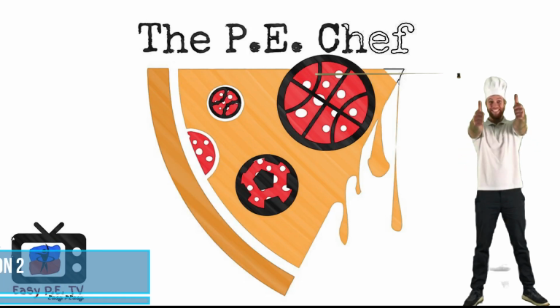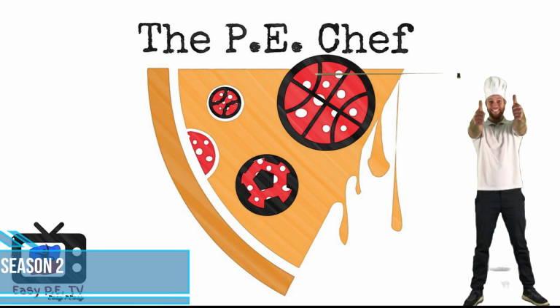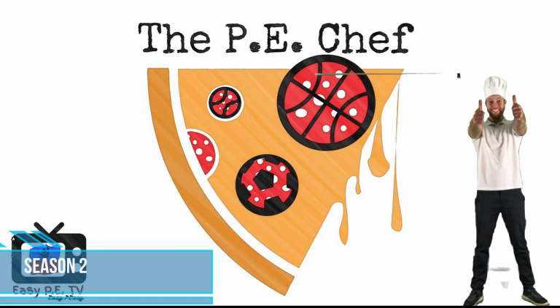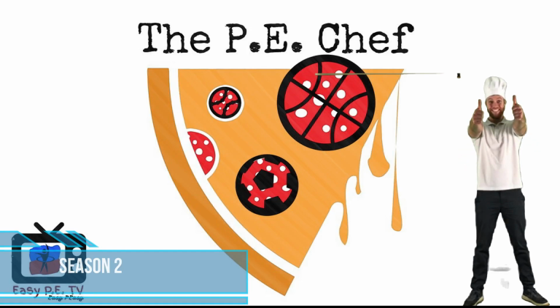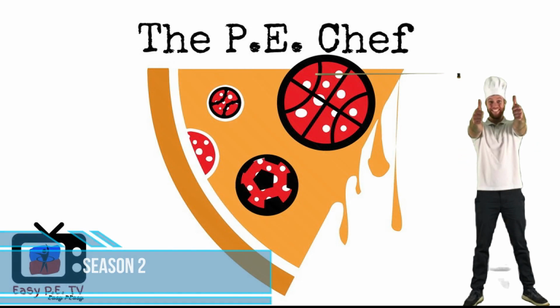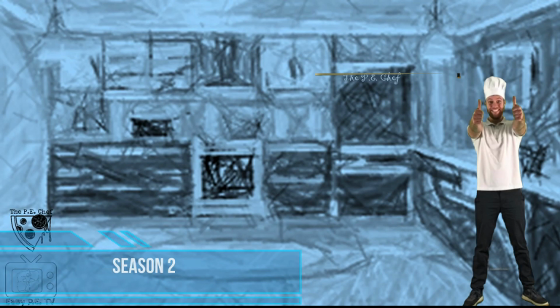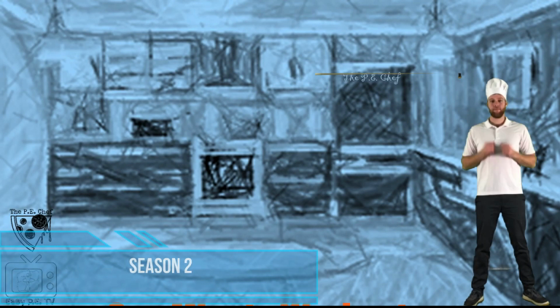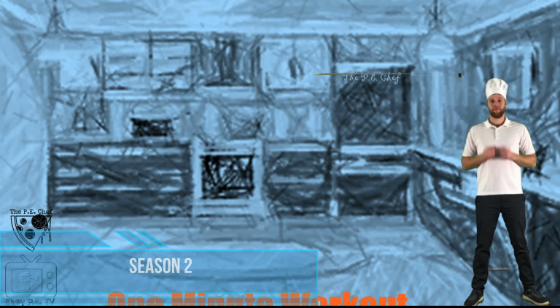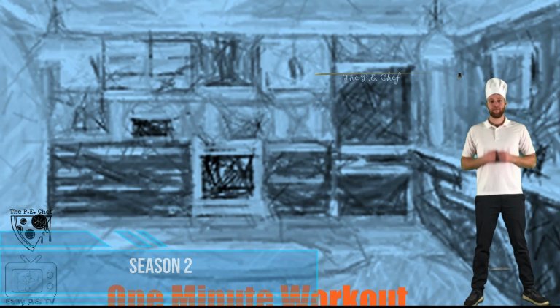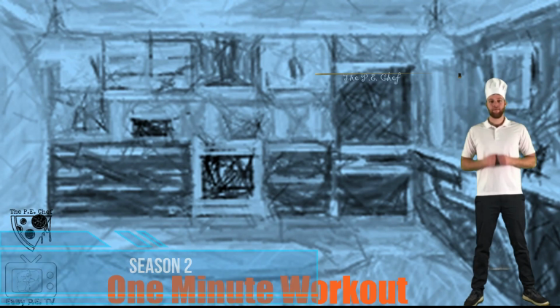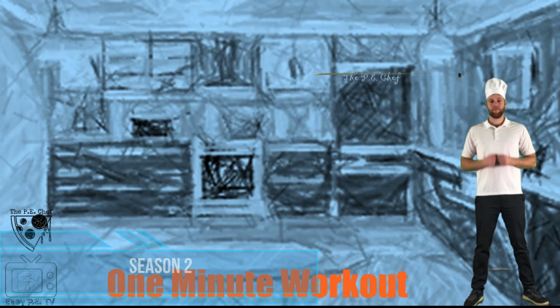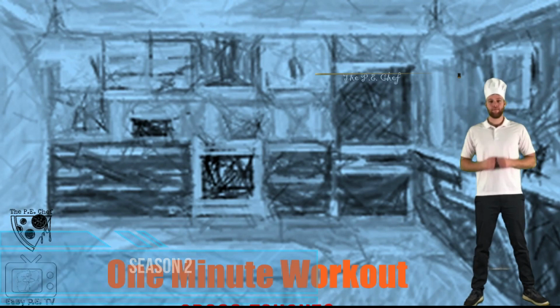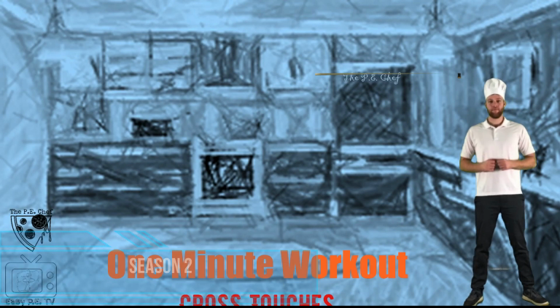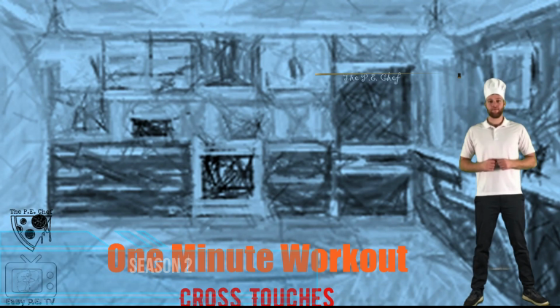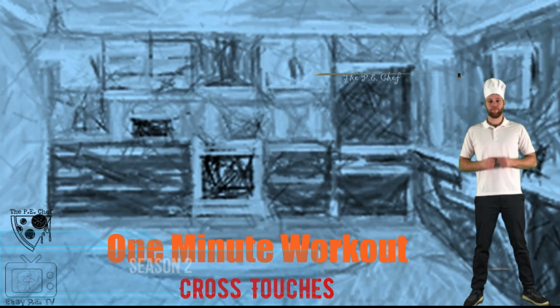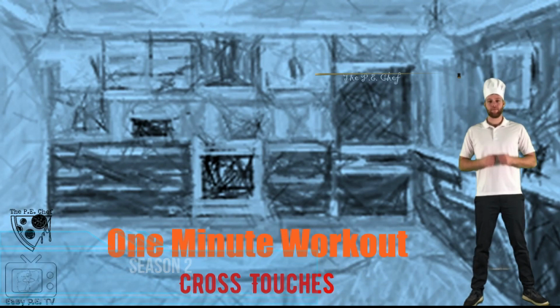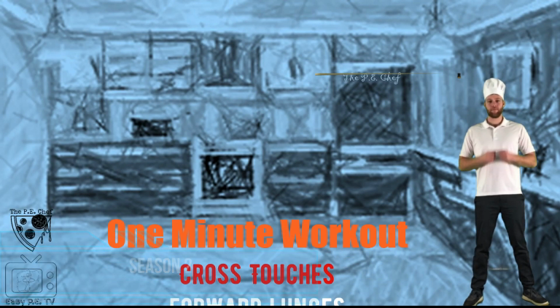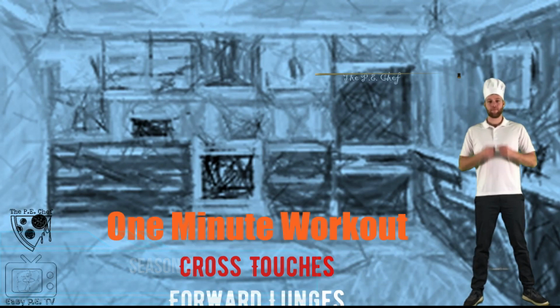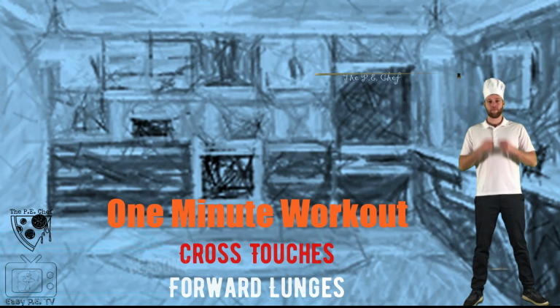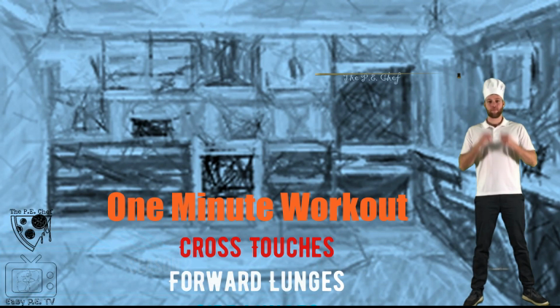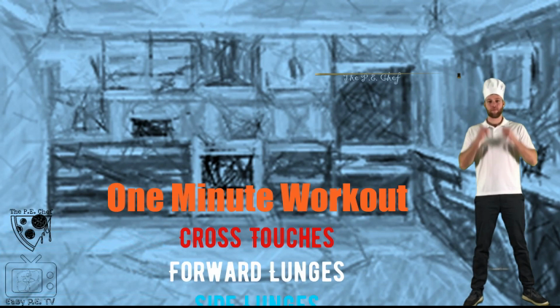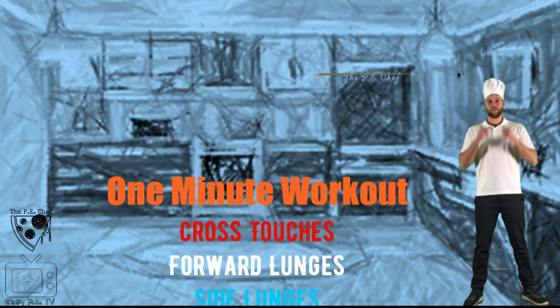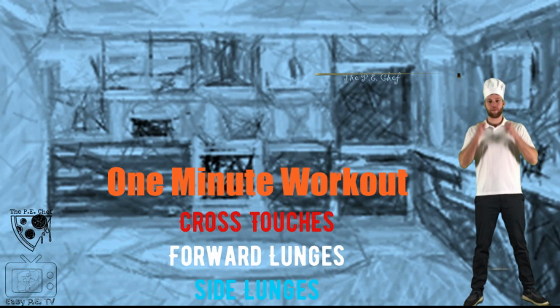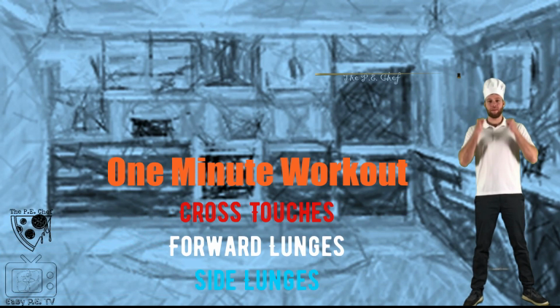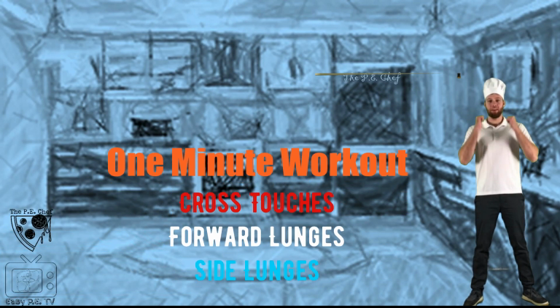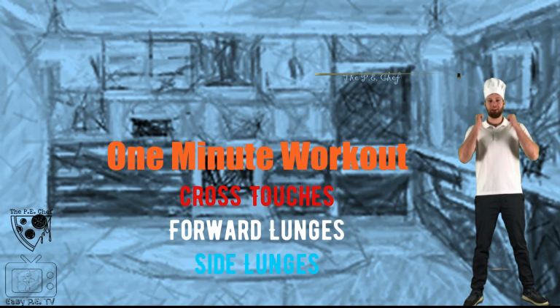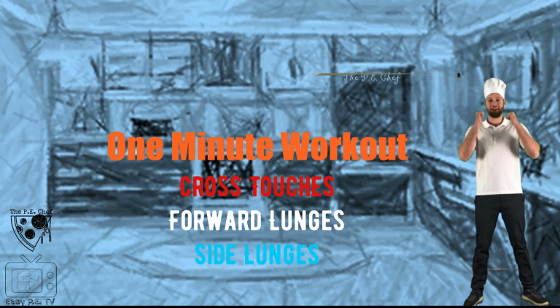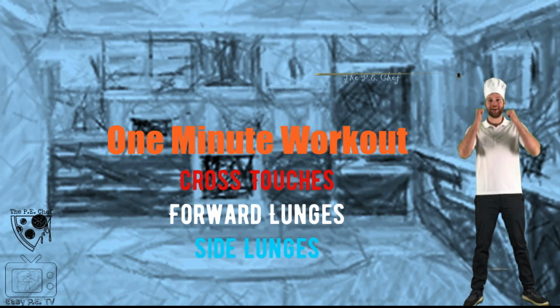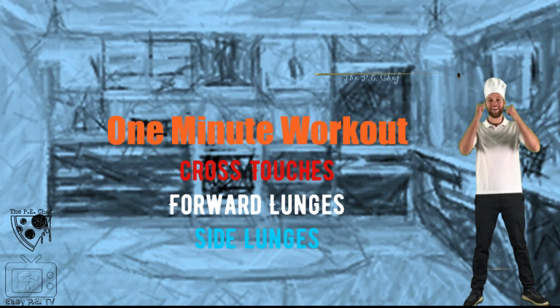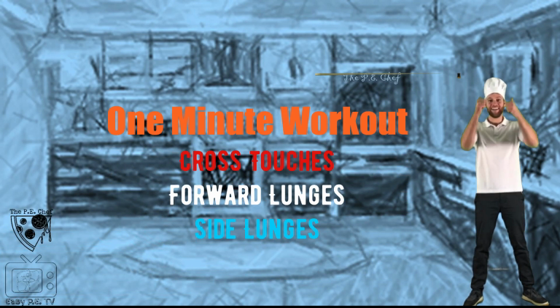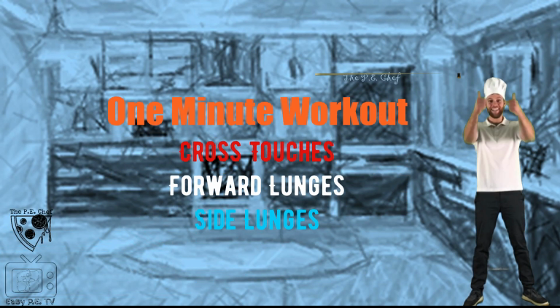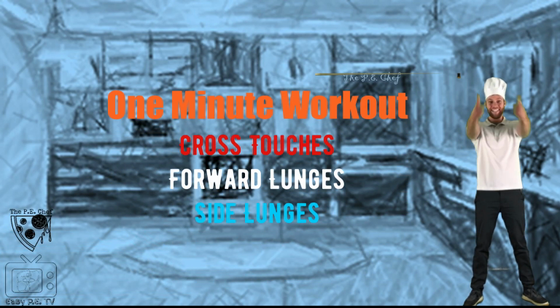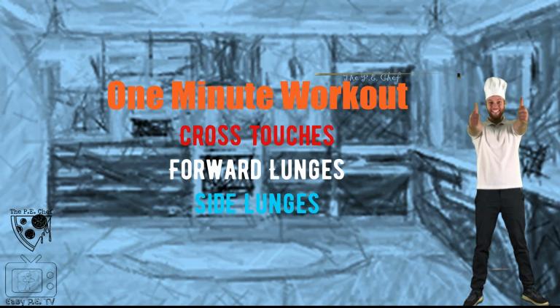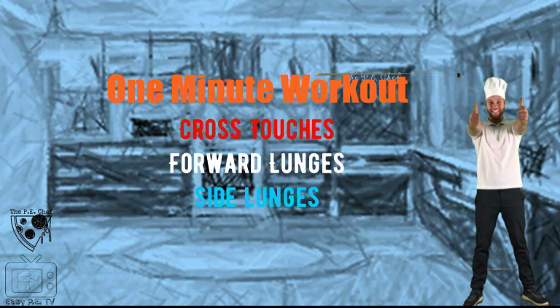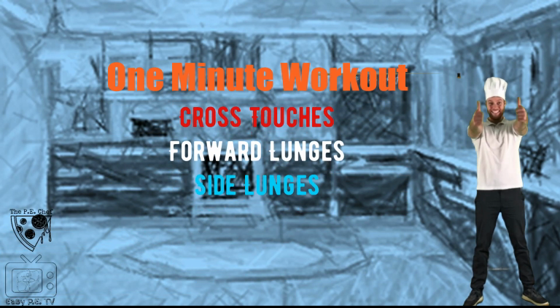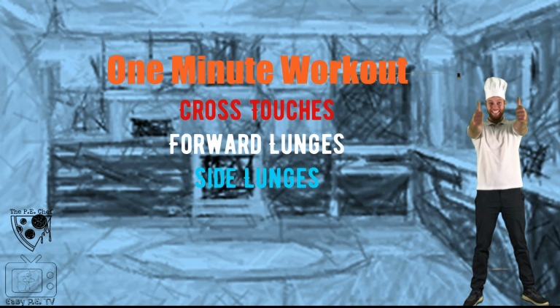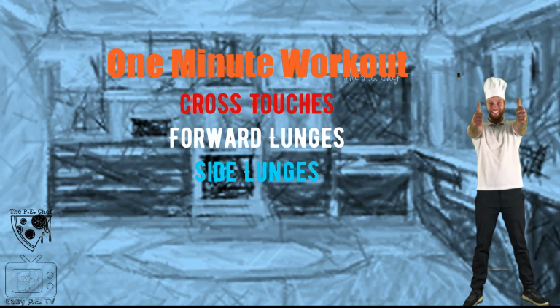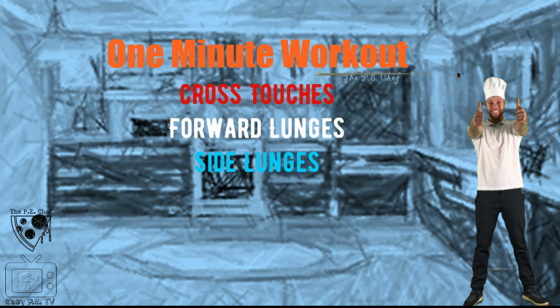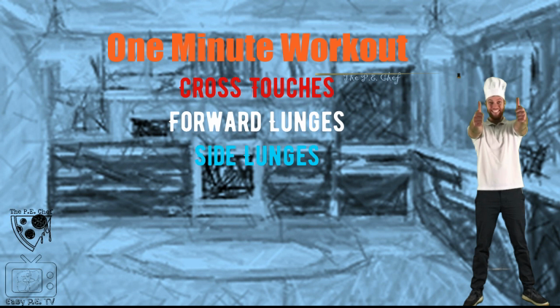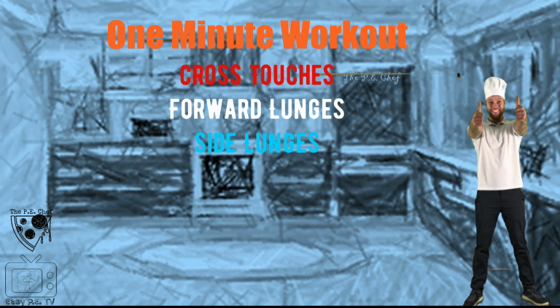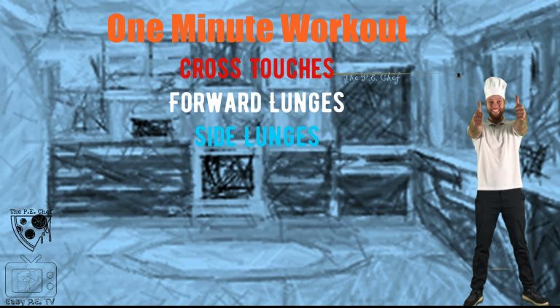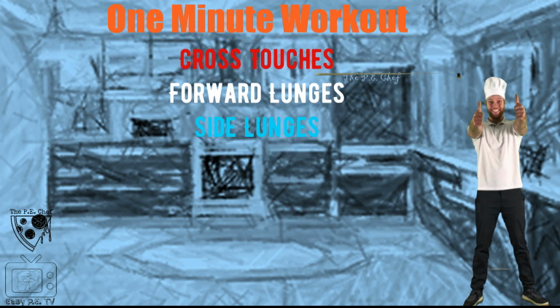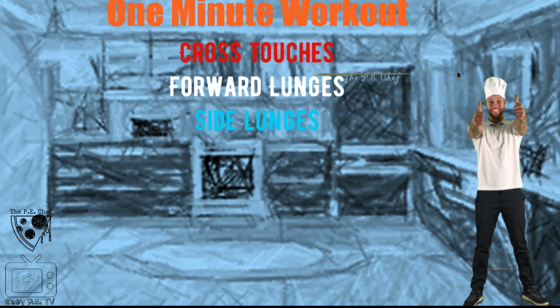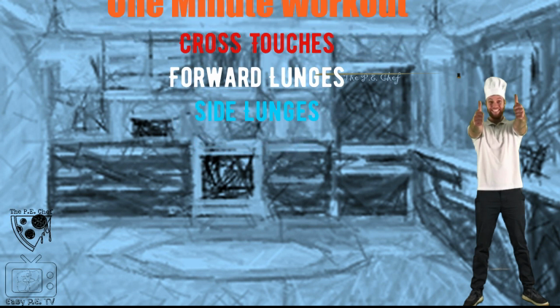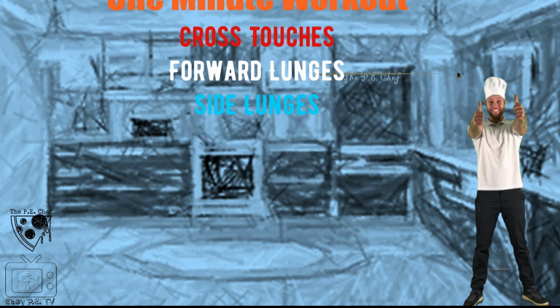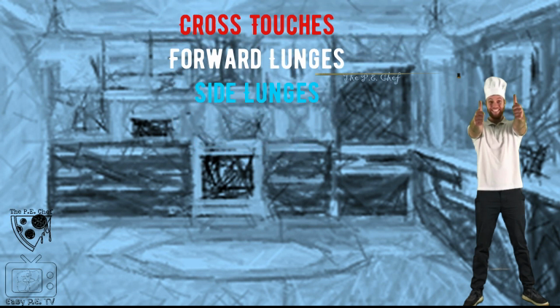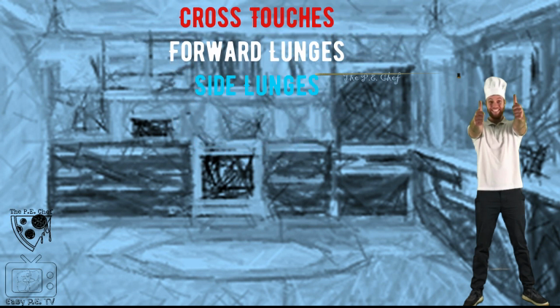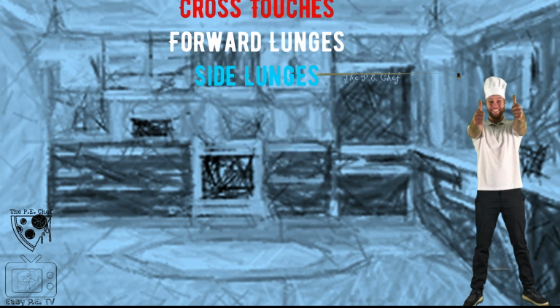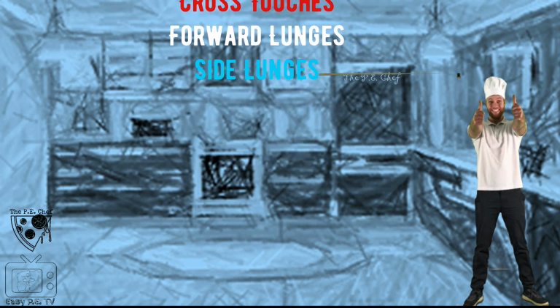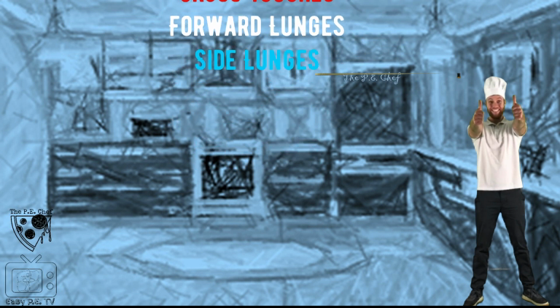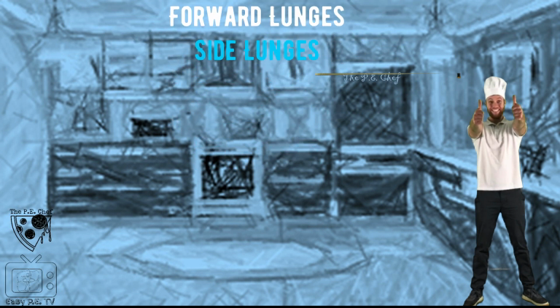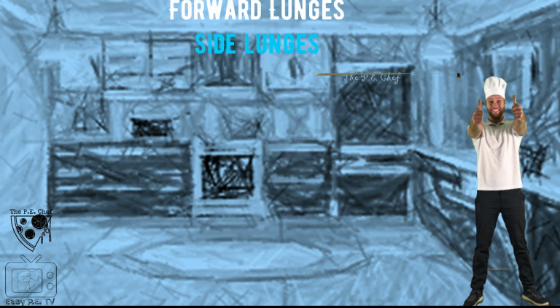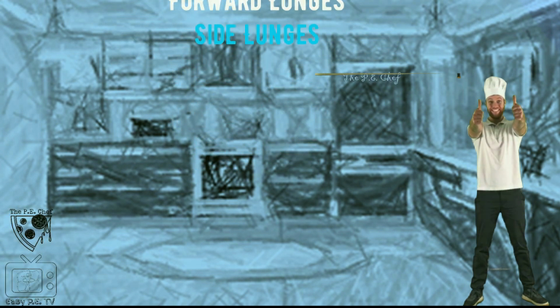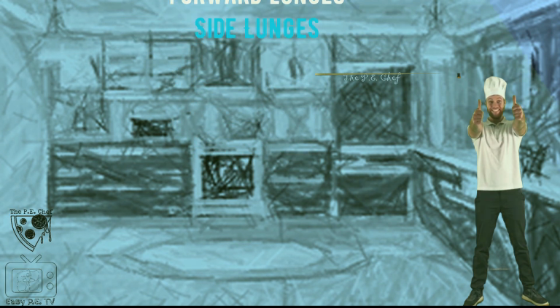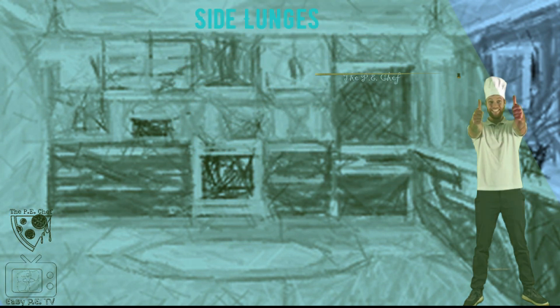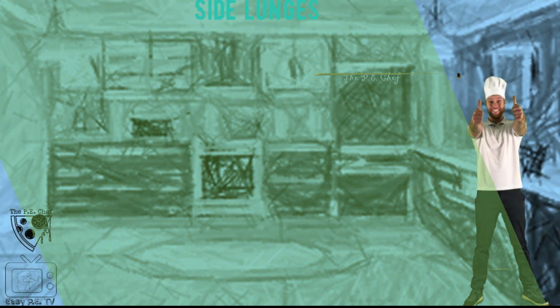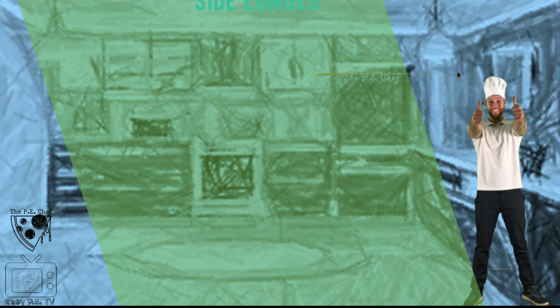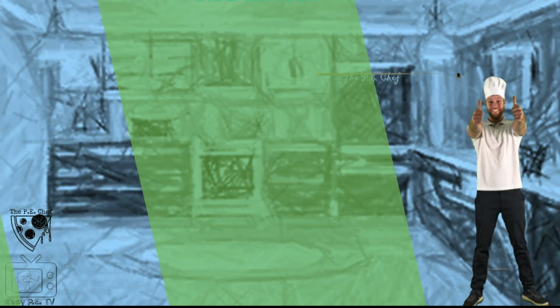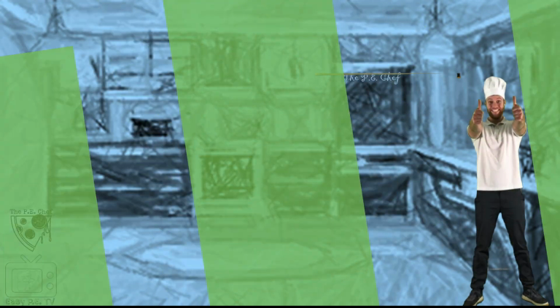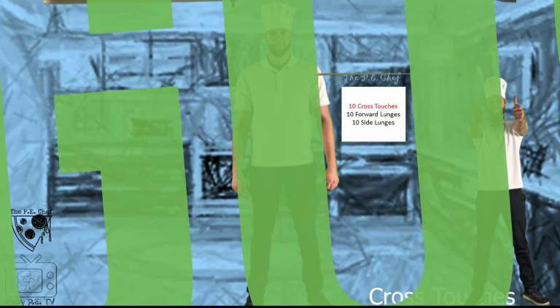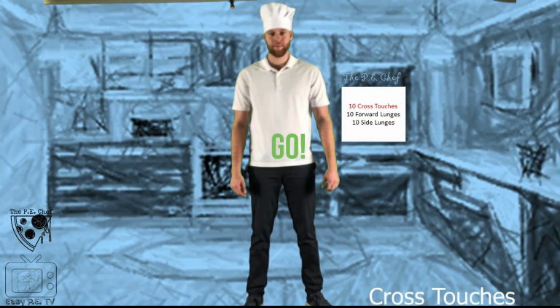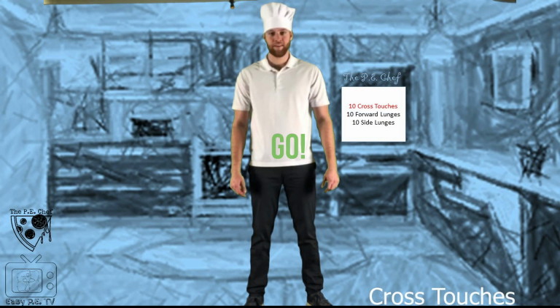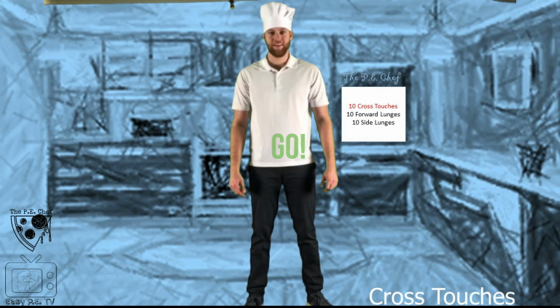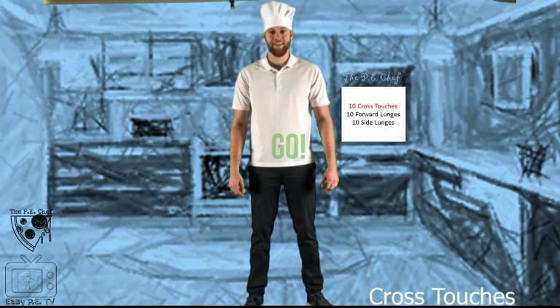It's one minute workout time. We're doing cross touches, forward lunges, and side lunges. Ready, go!